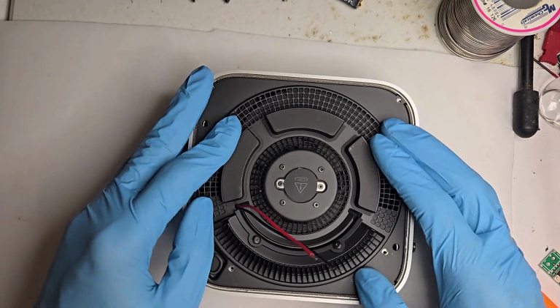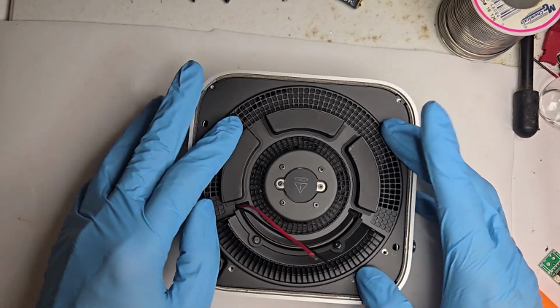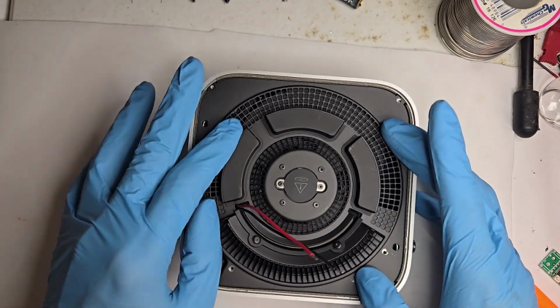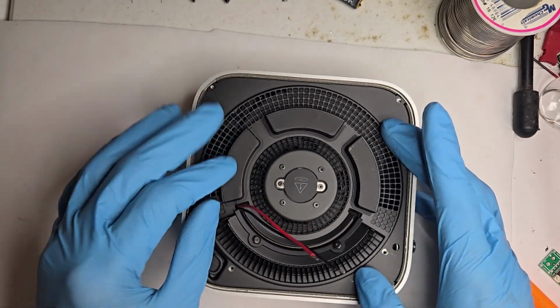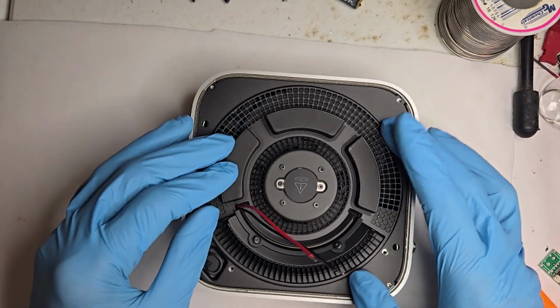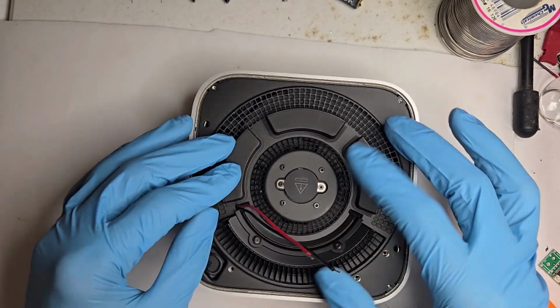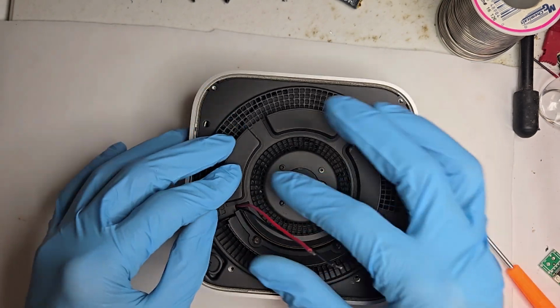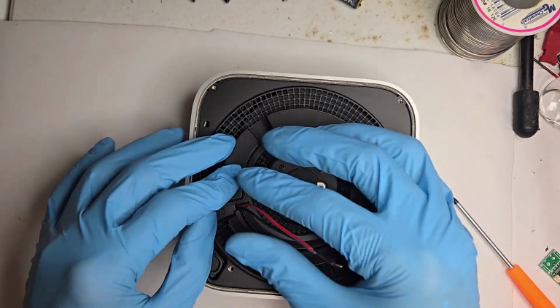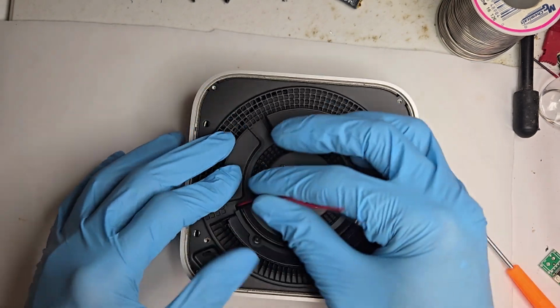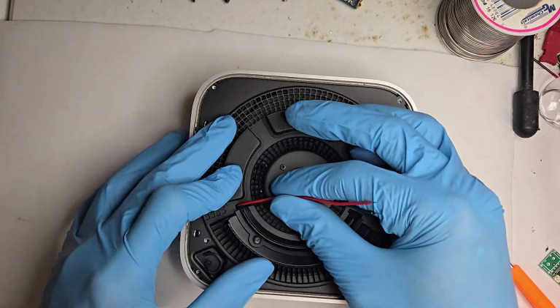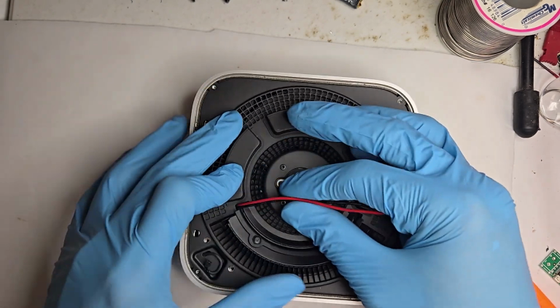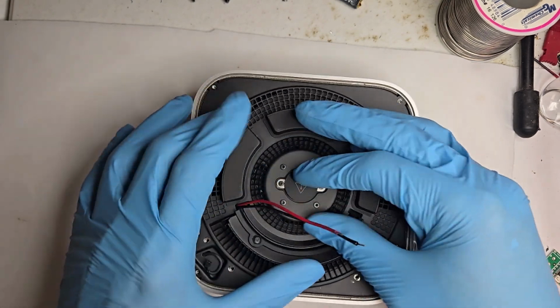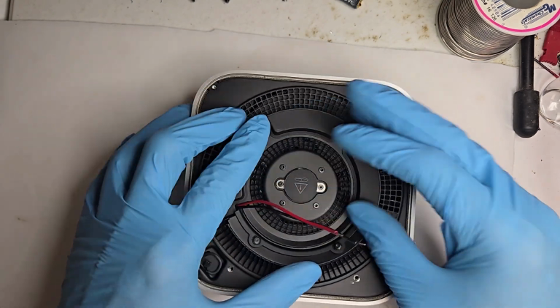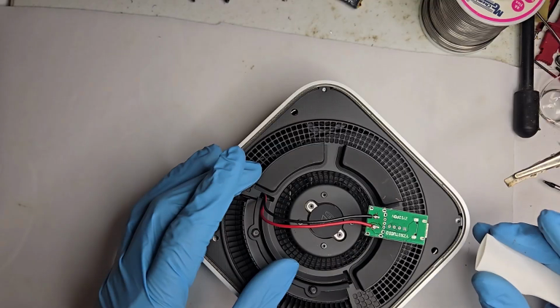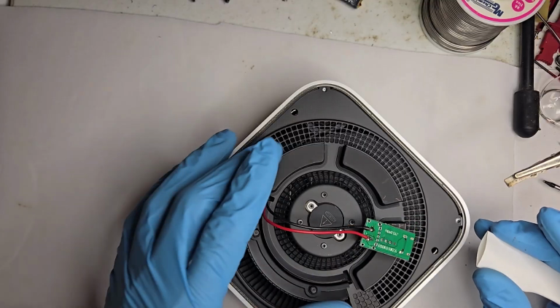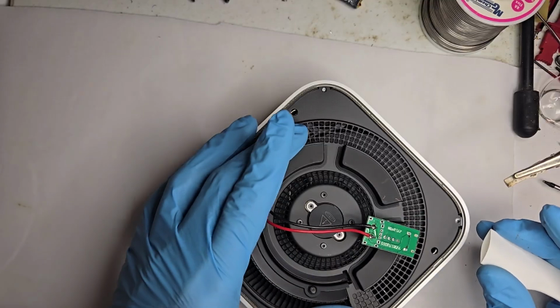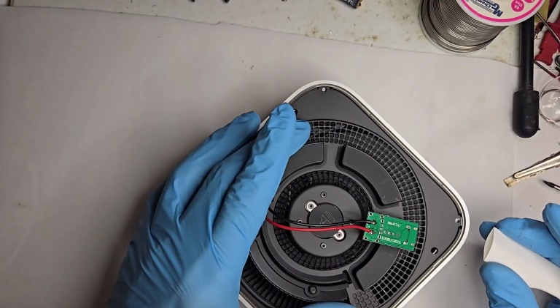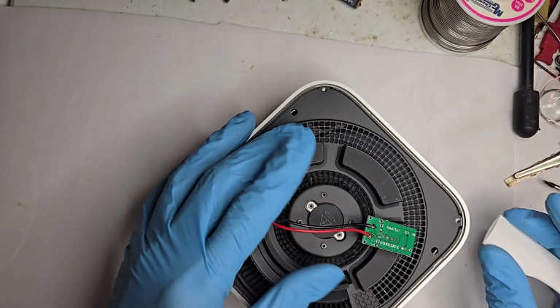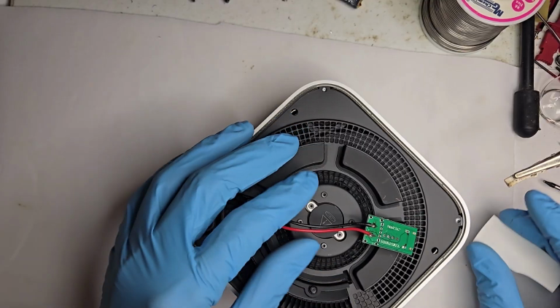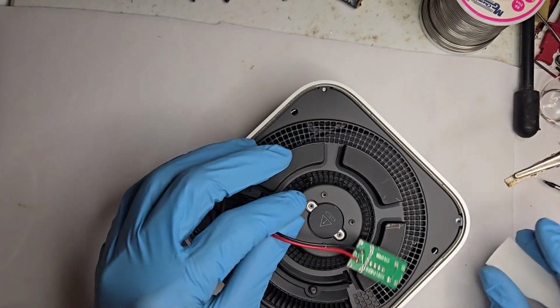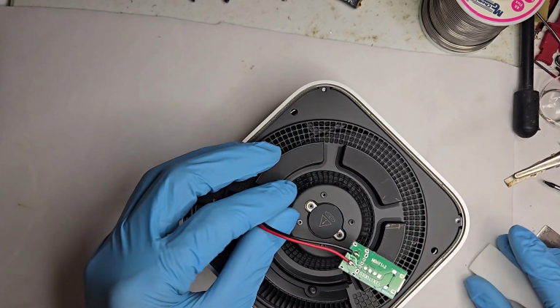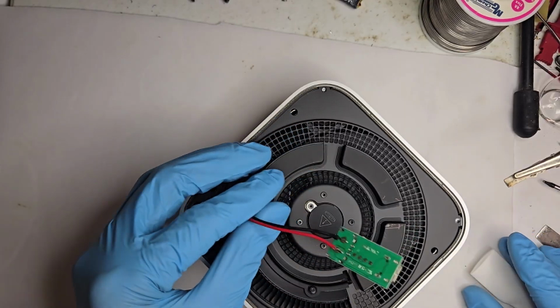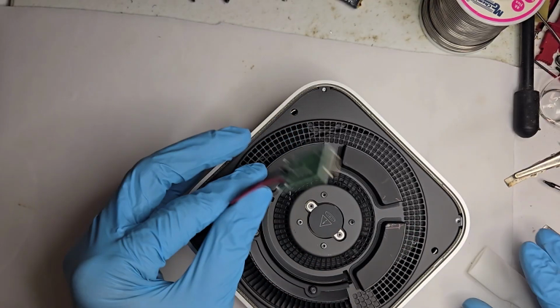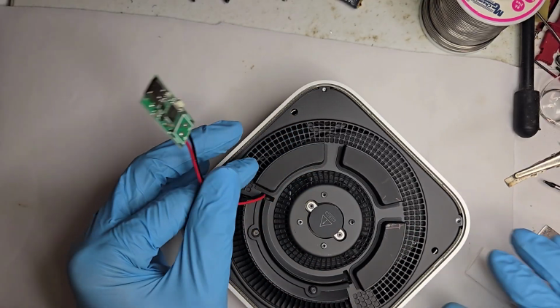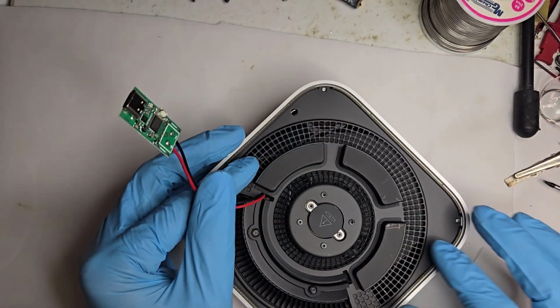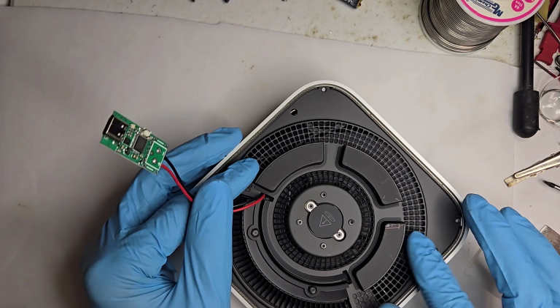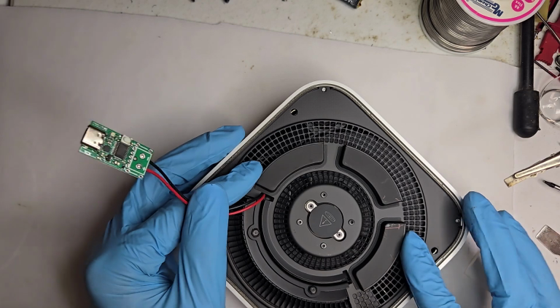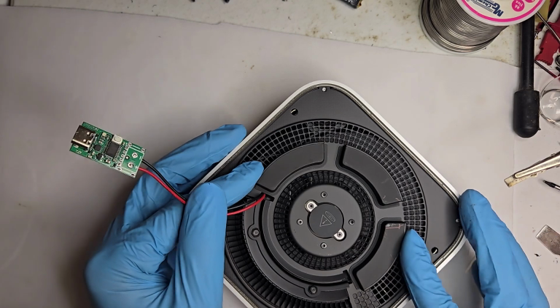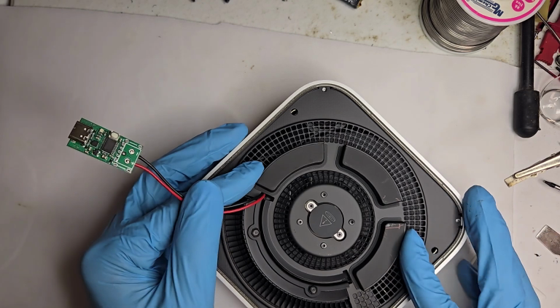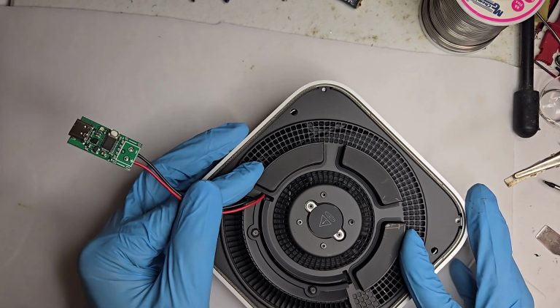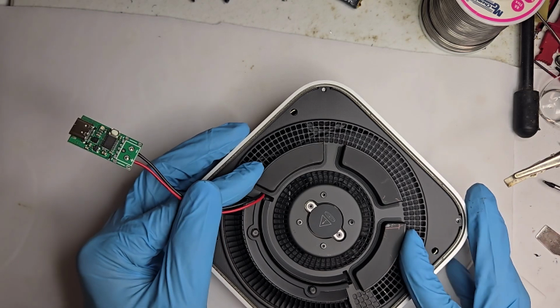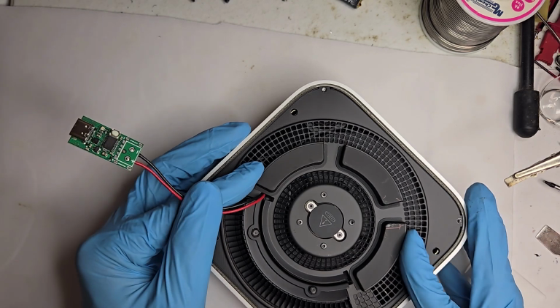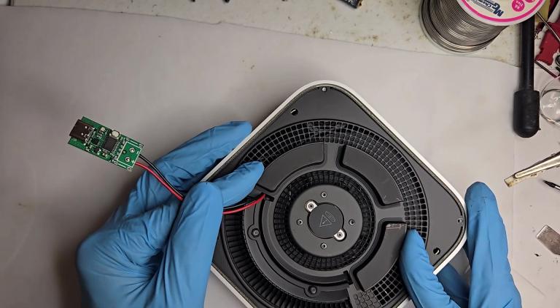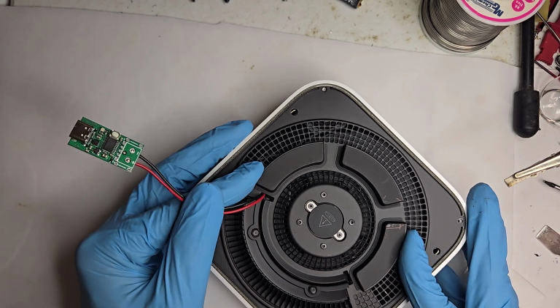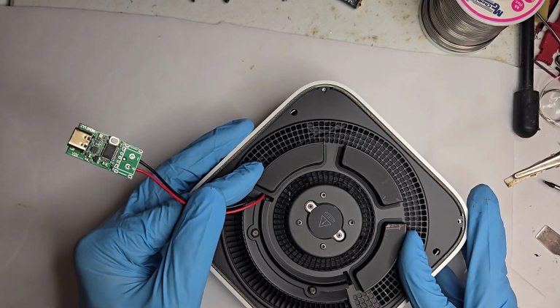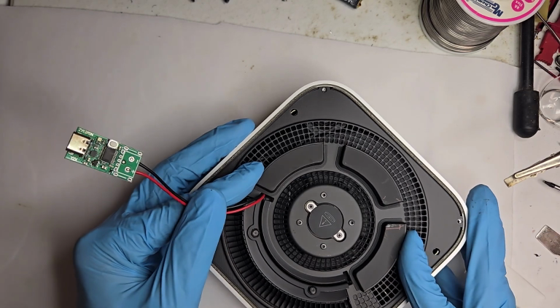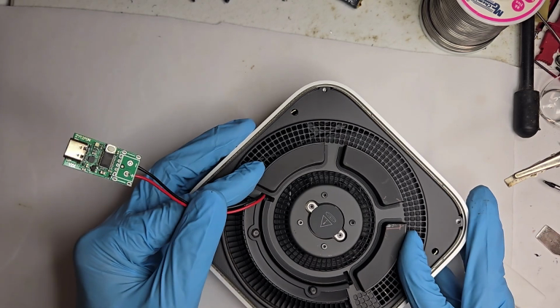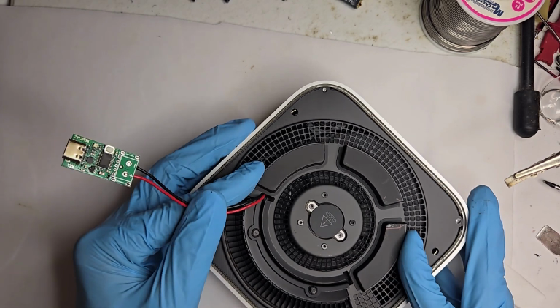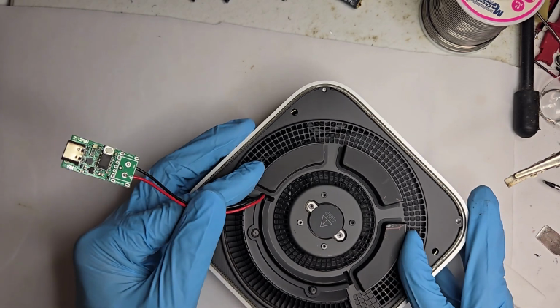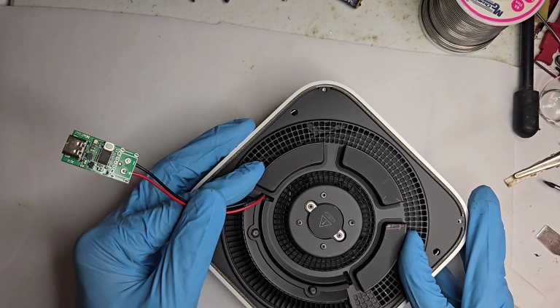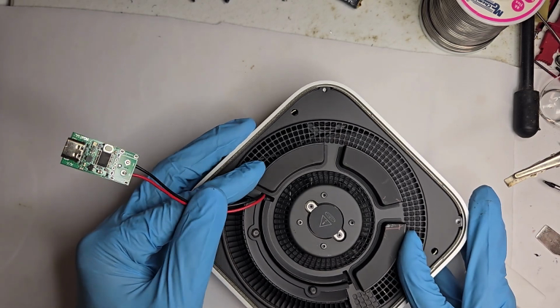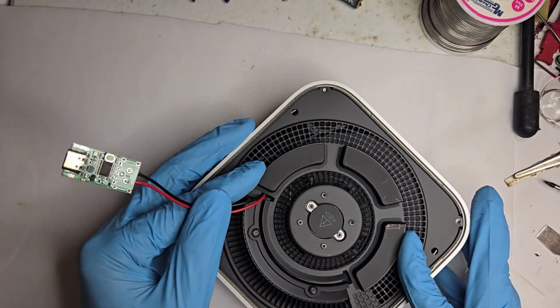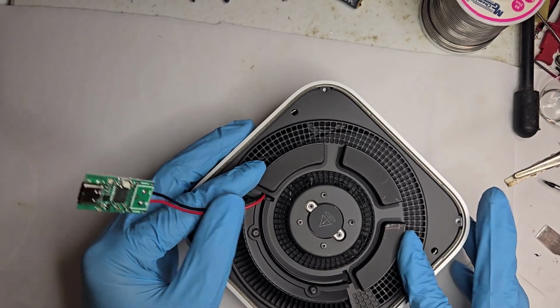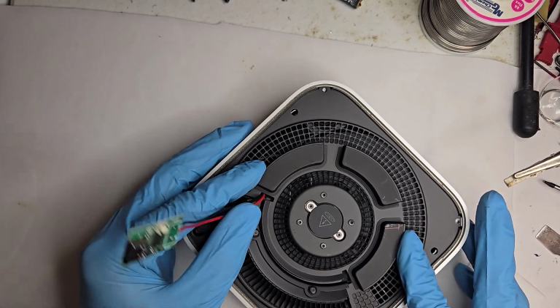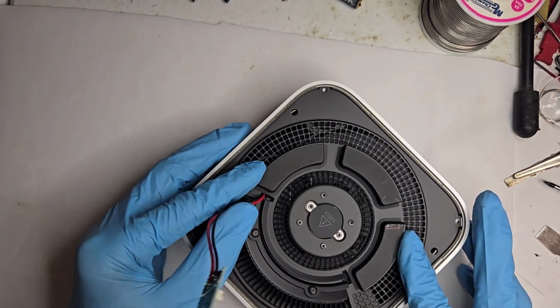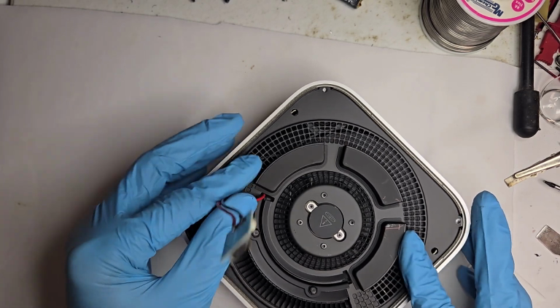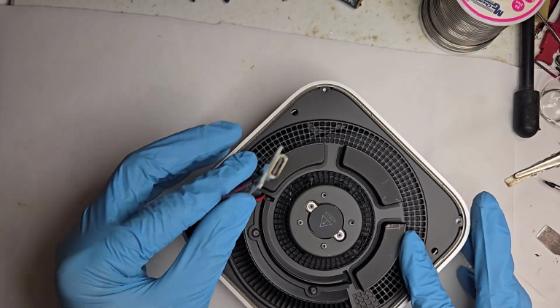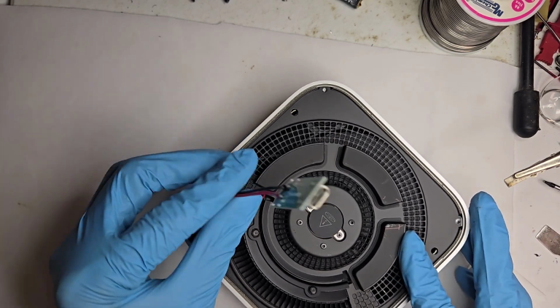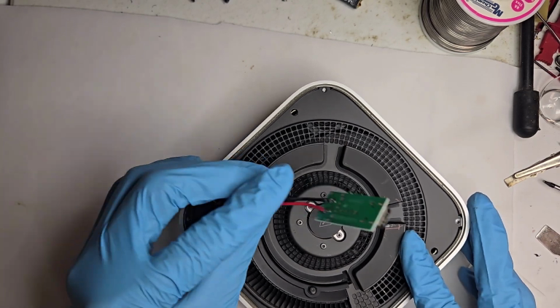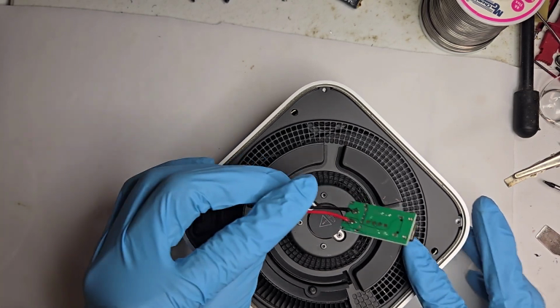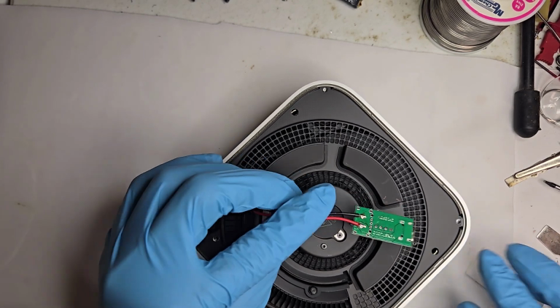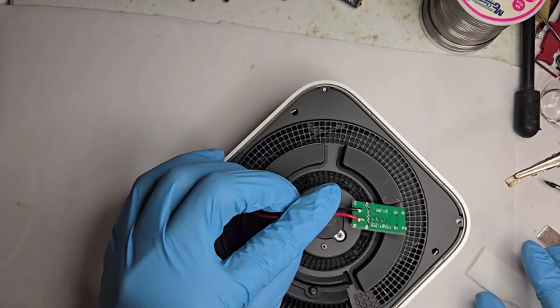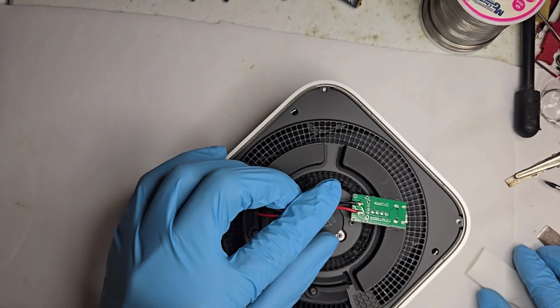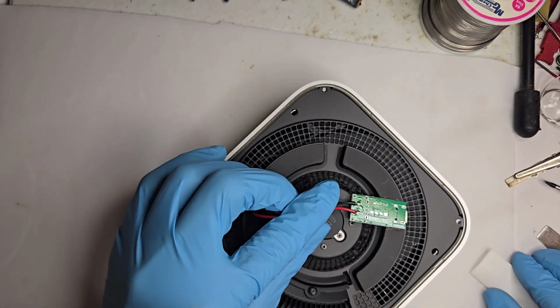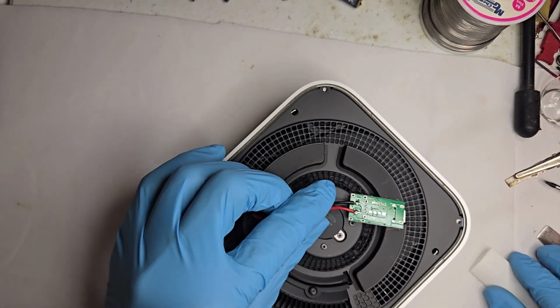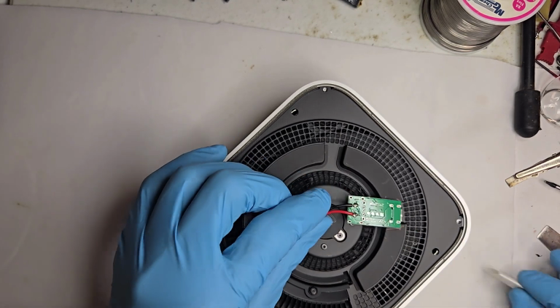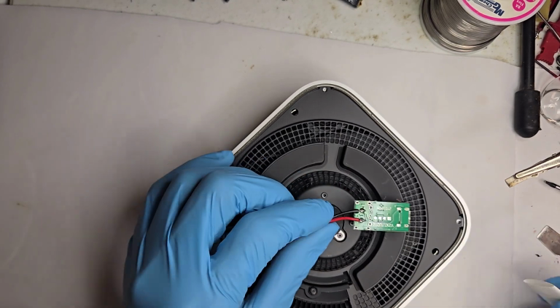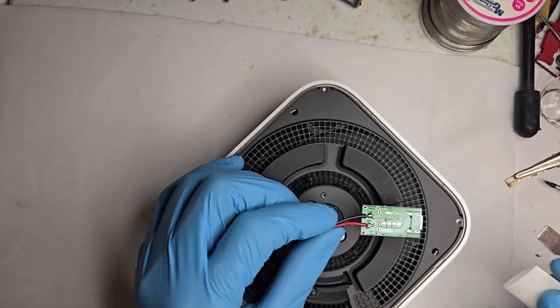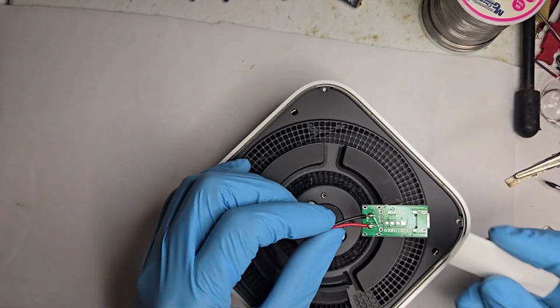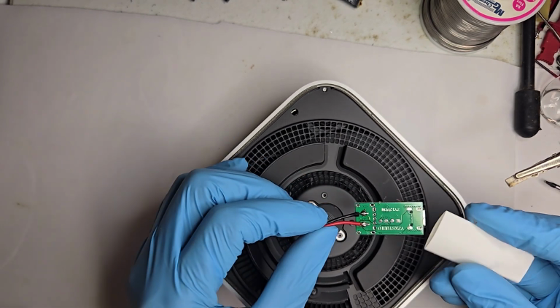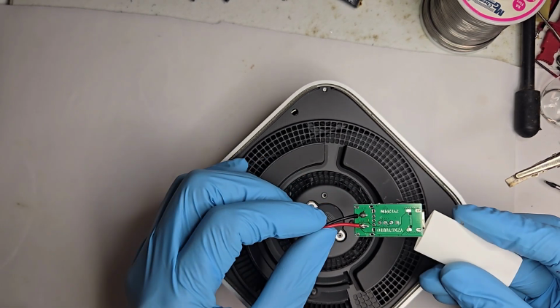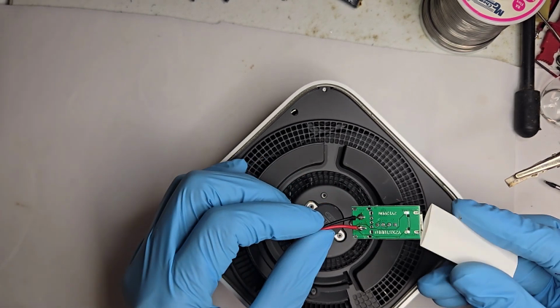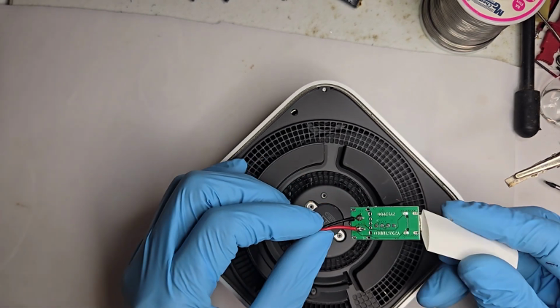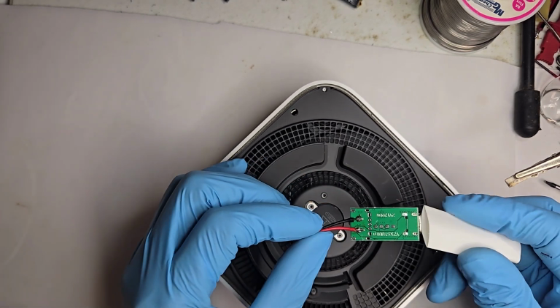Now for the first USB-C board. A little heat, a little patience, and a whole lot of hoping I don't bridge anything important.